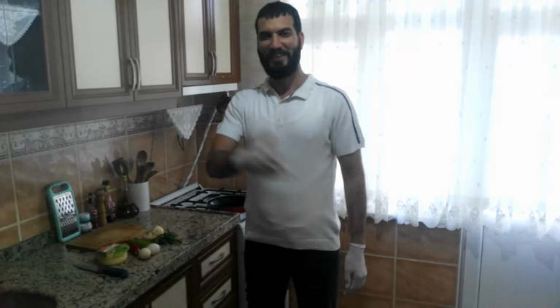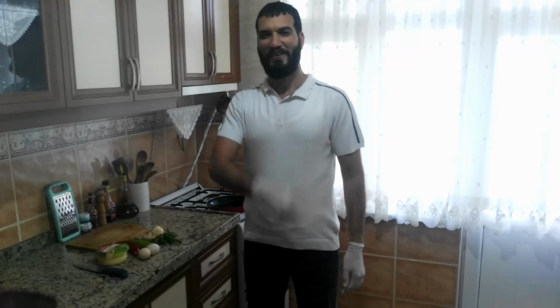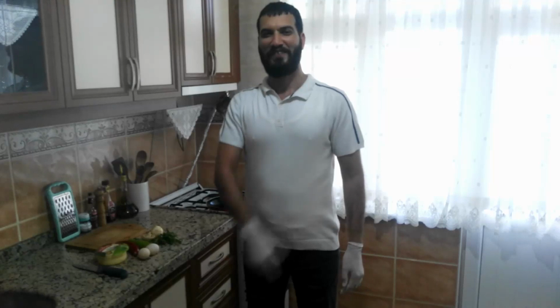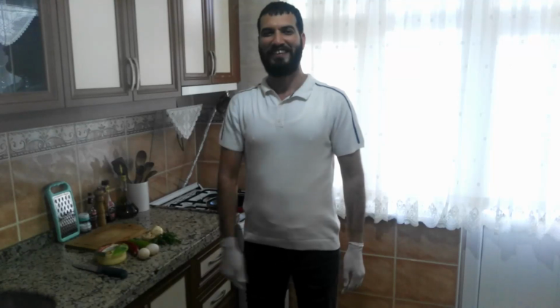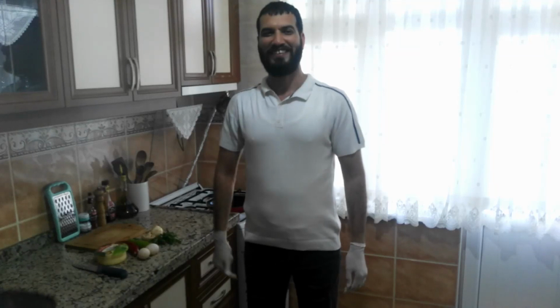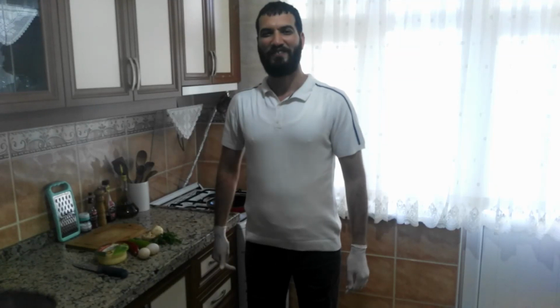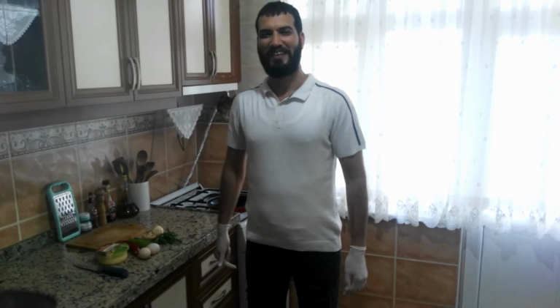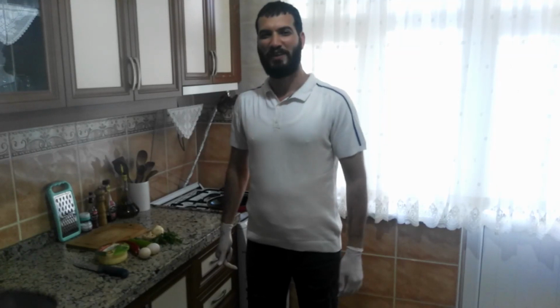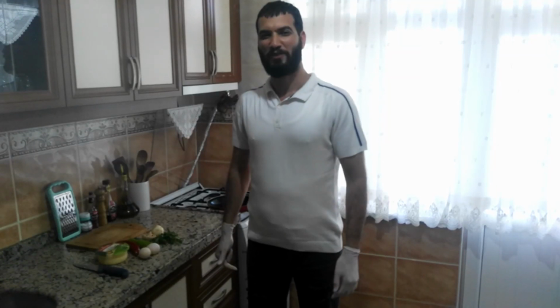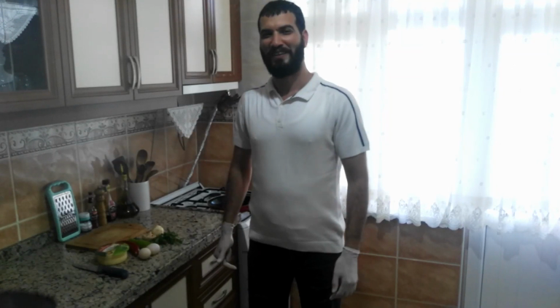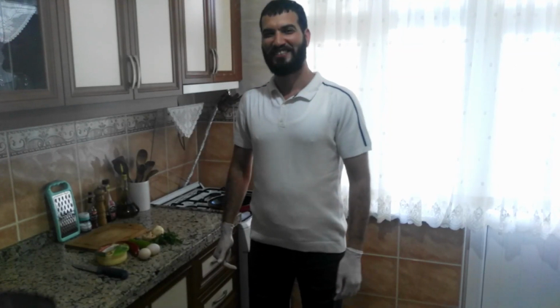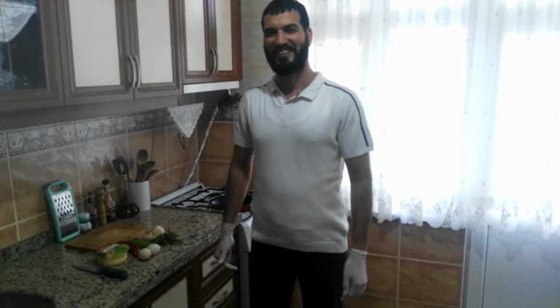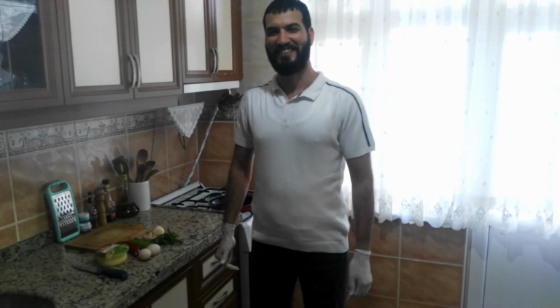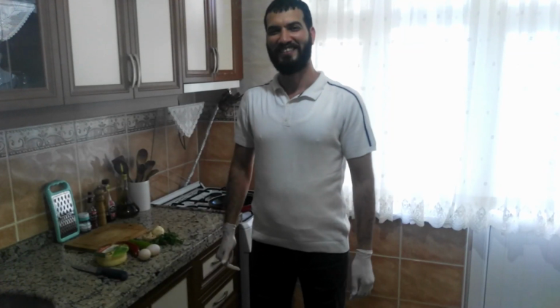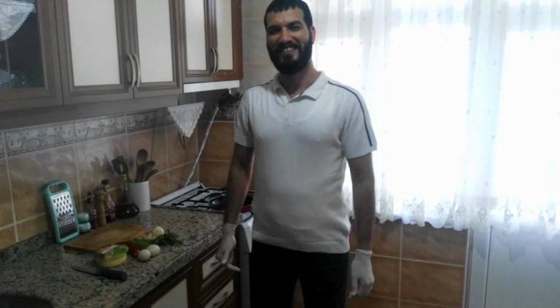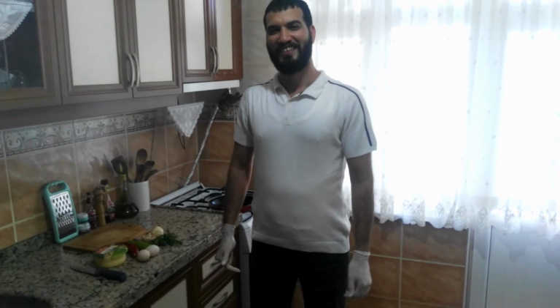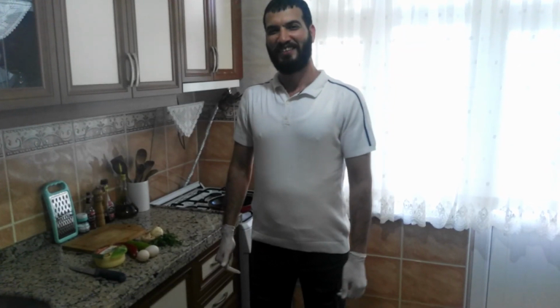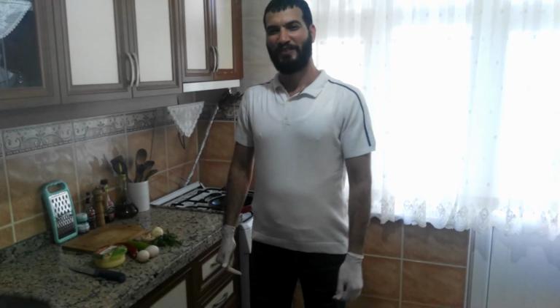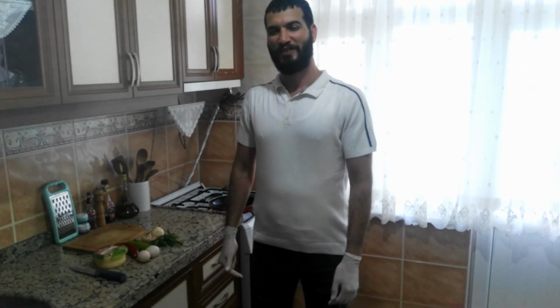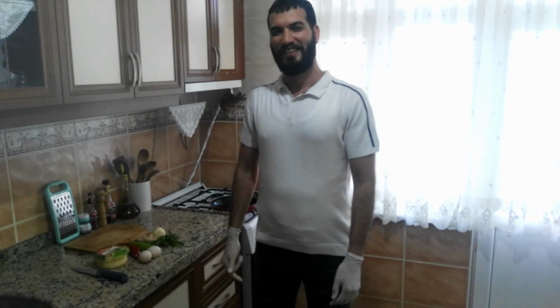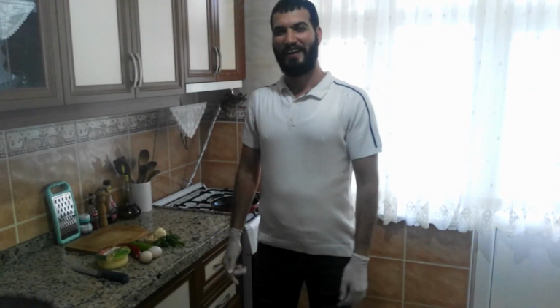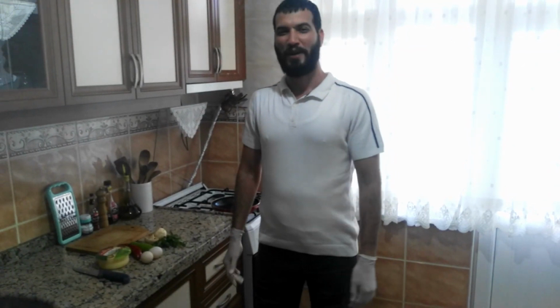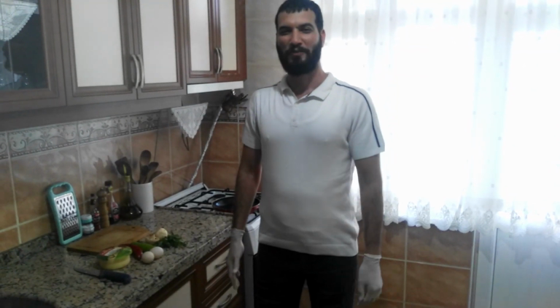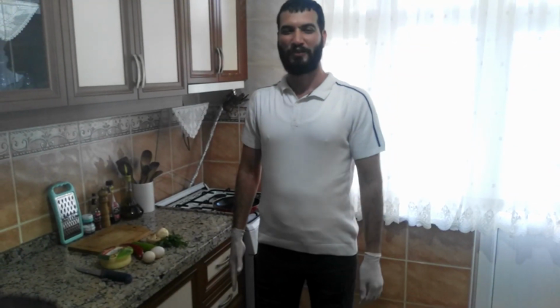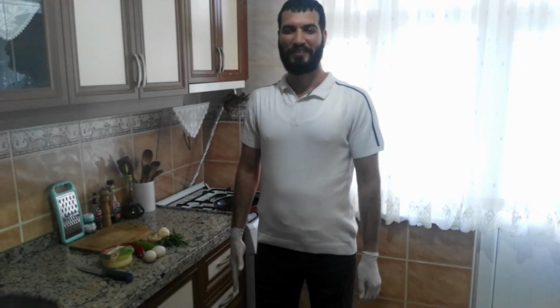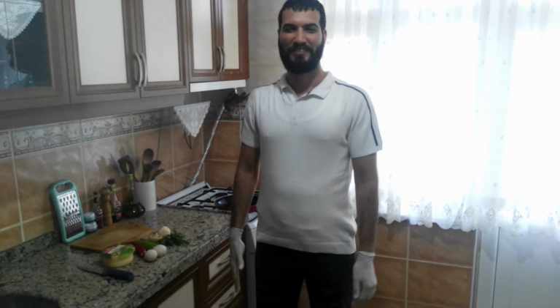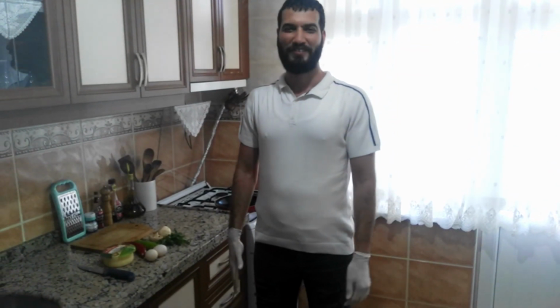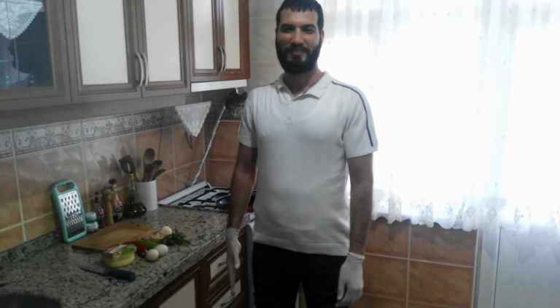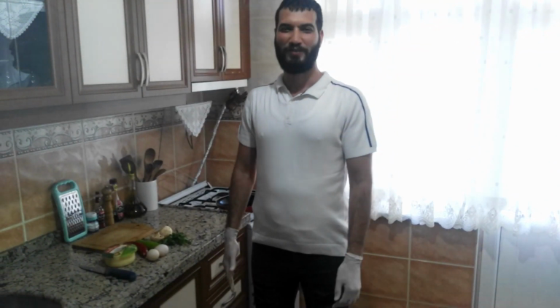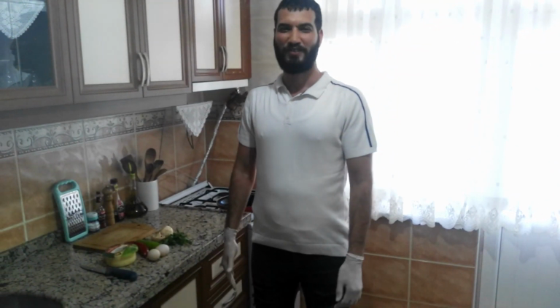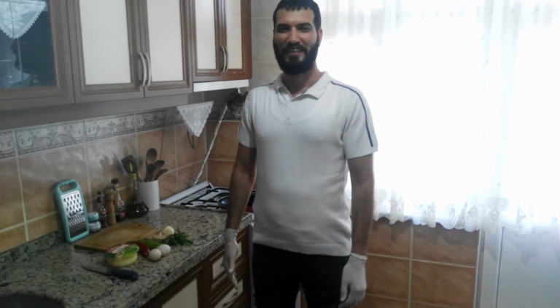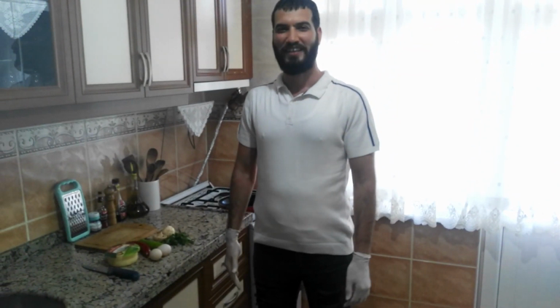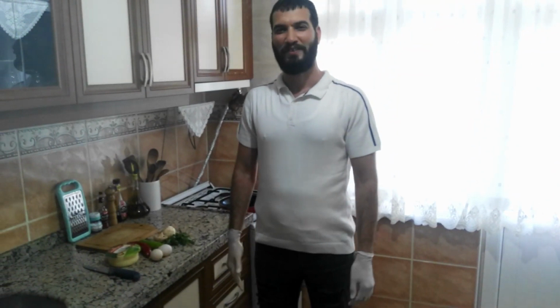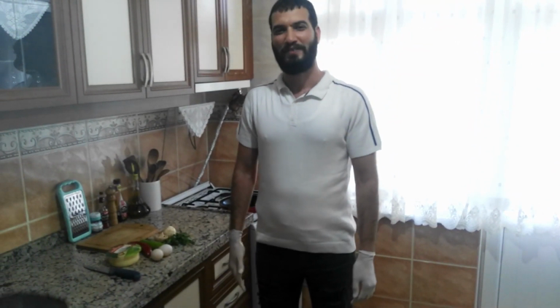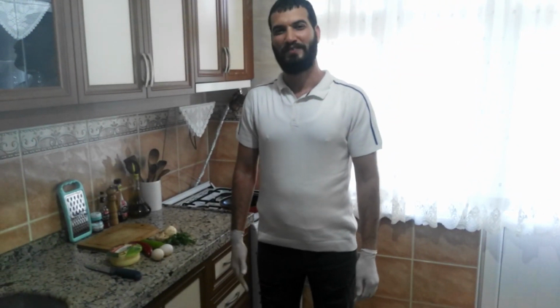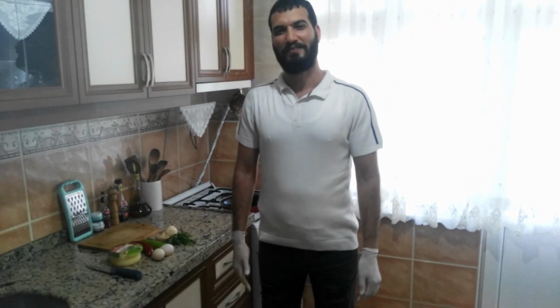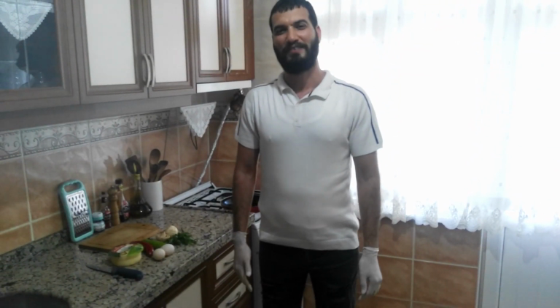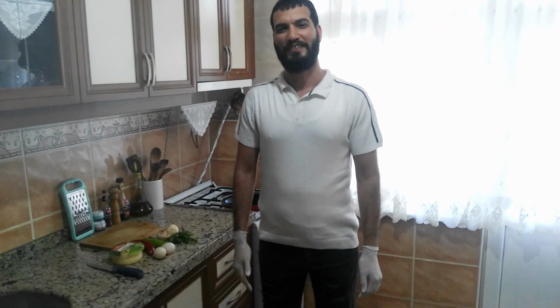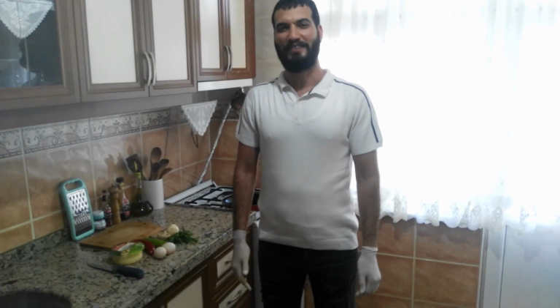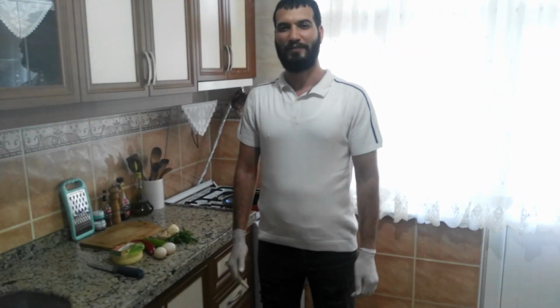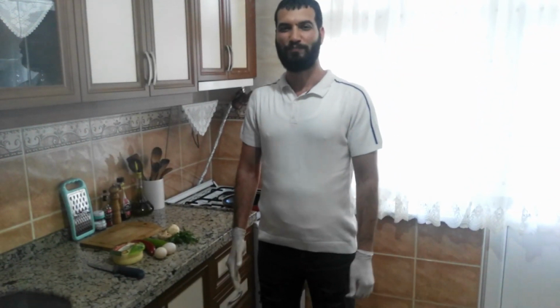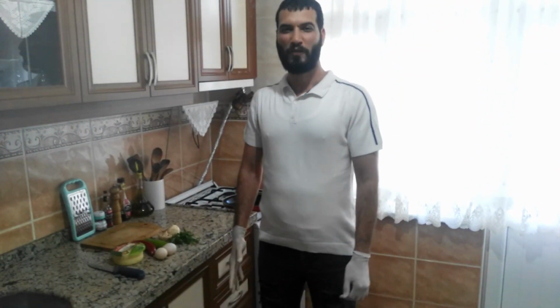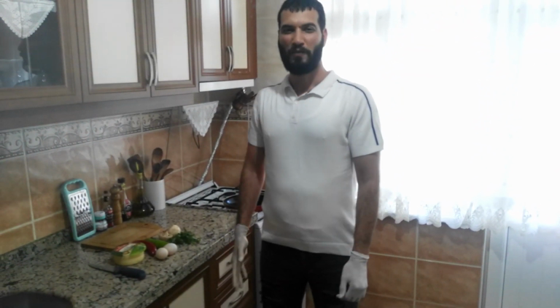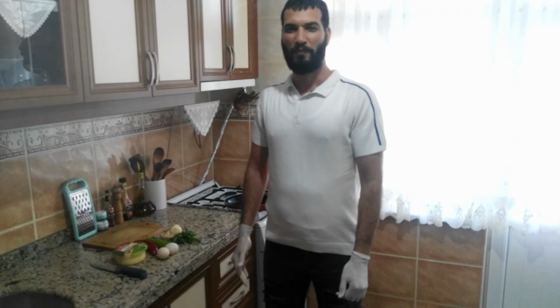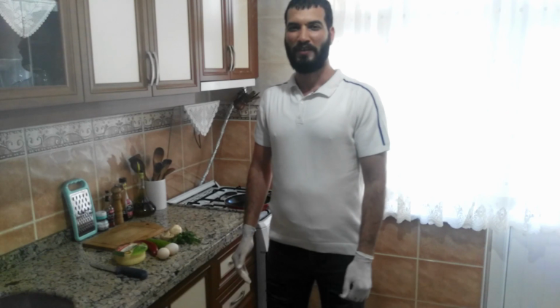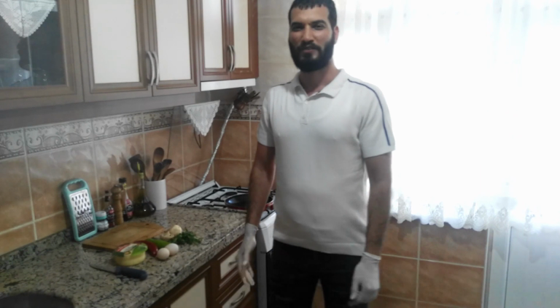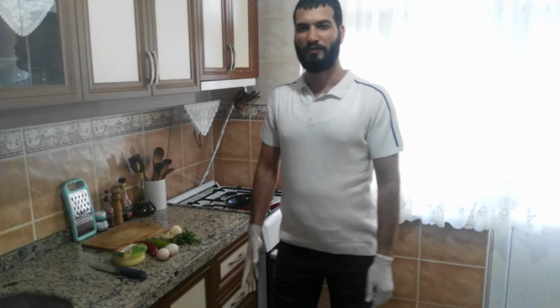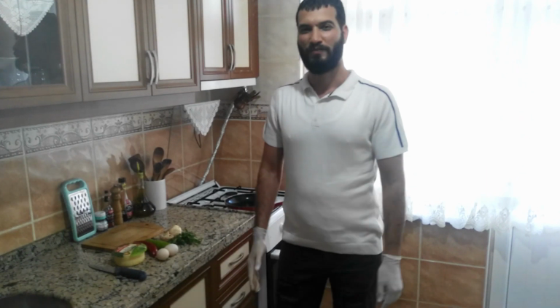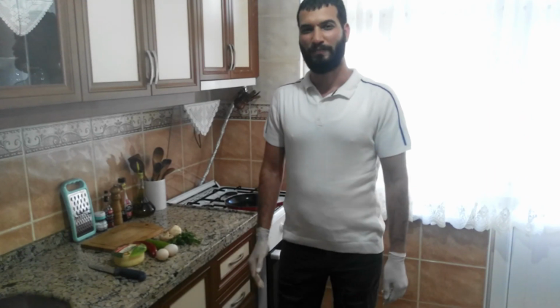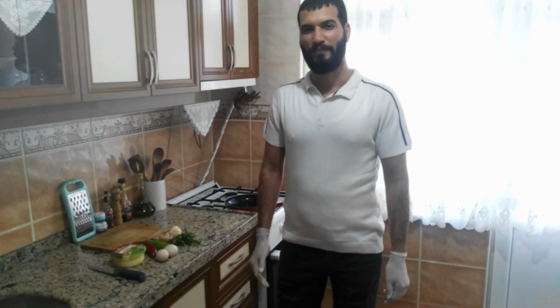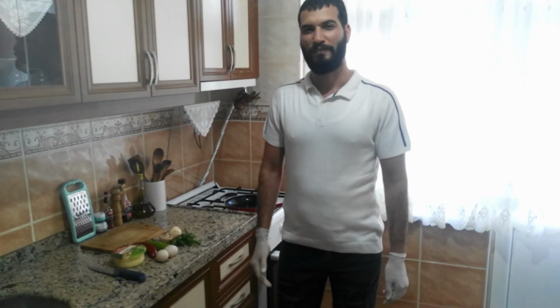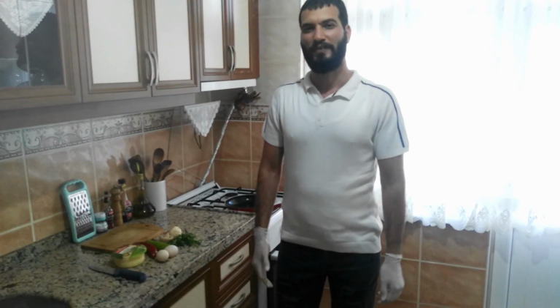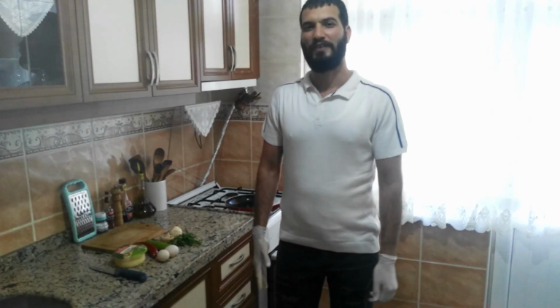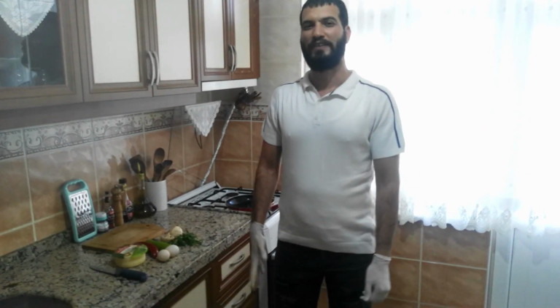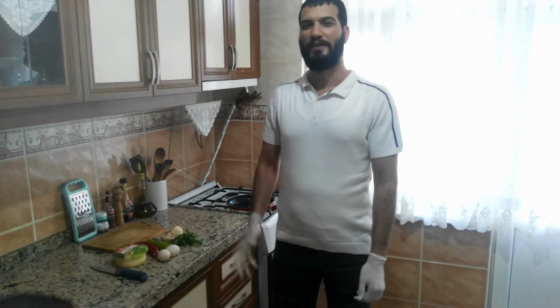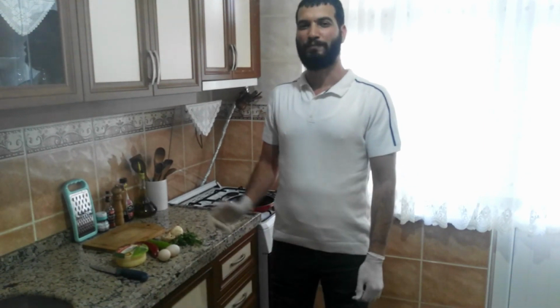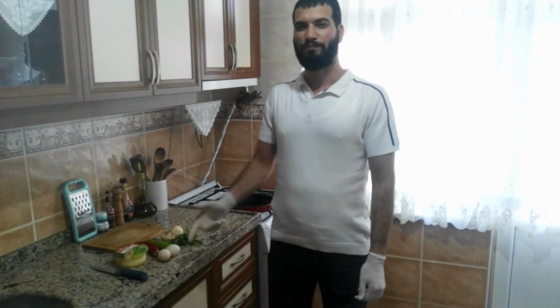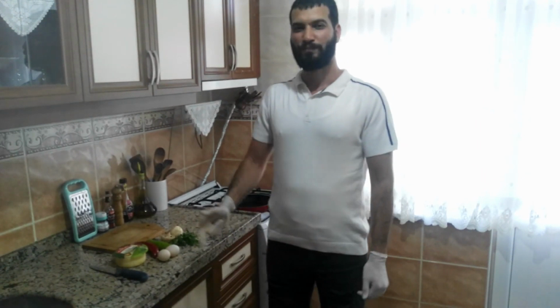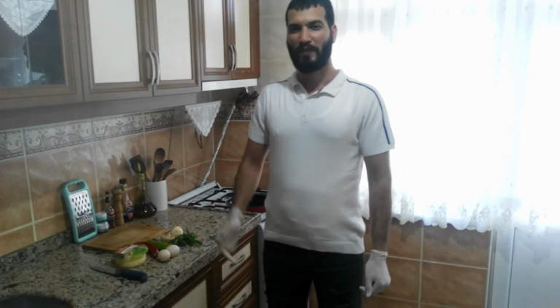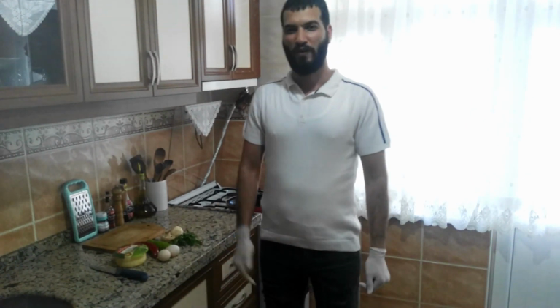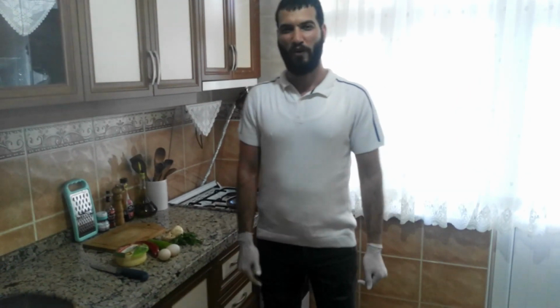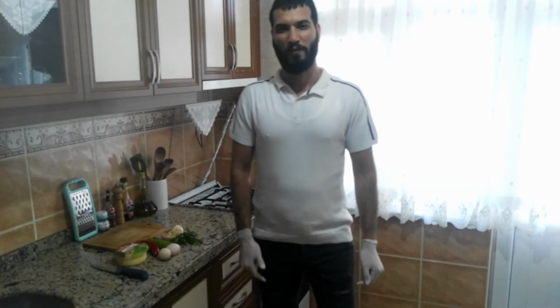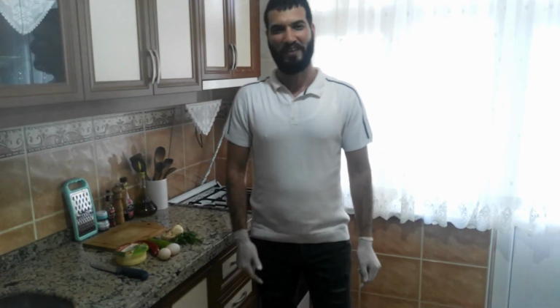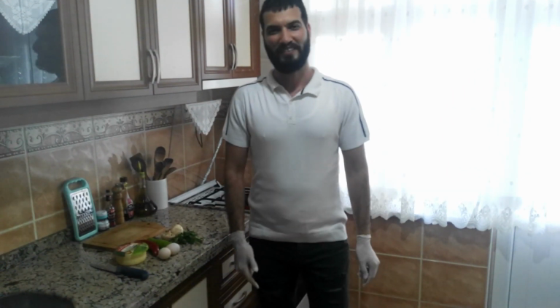Hello everyone, welcome to my channel. Today I'm going to cook a mushroom omelette.